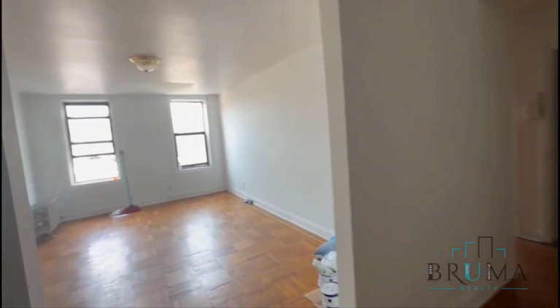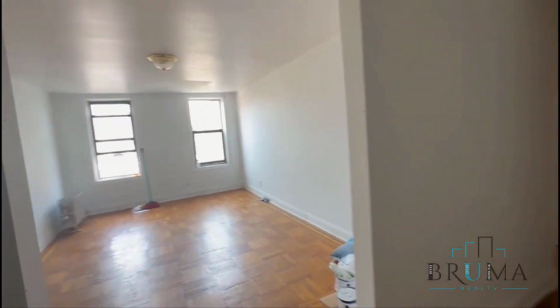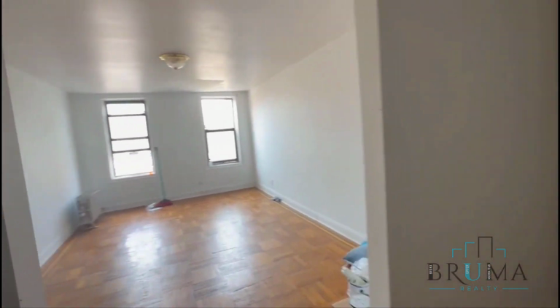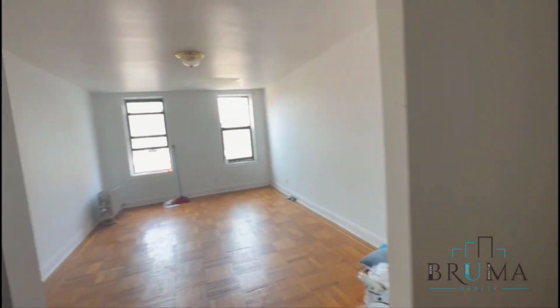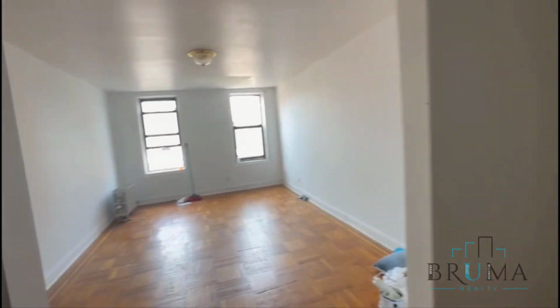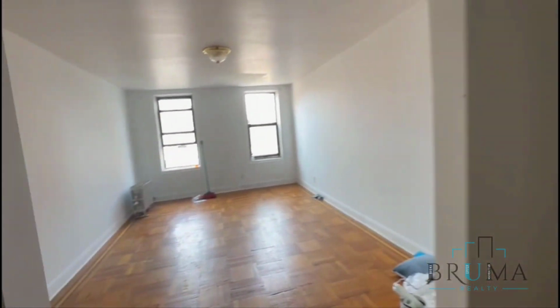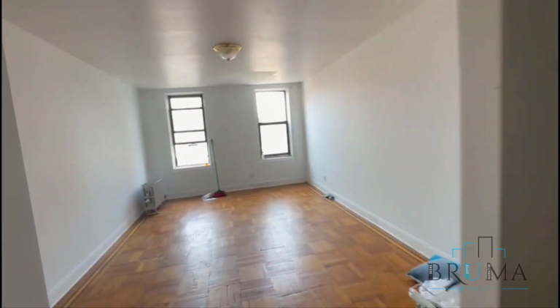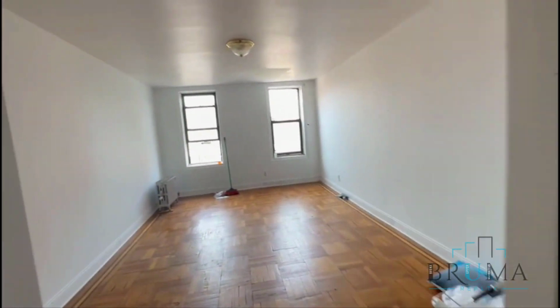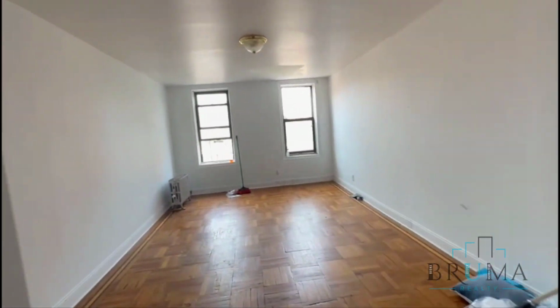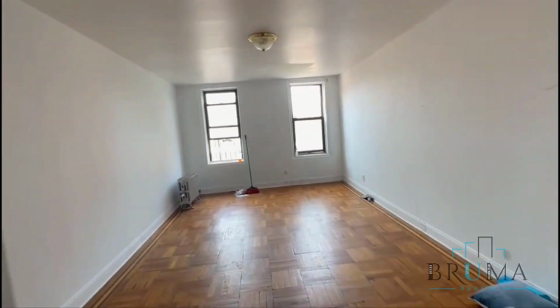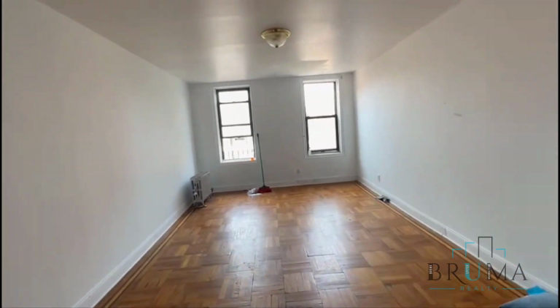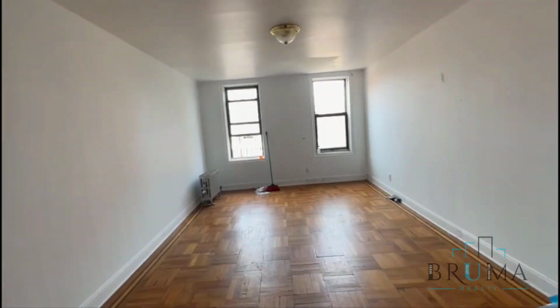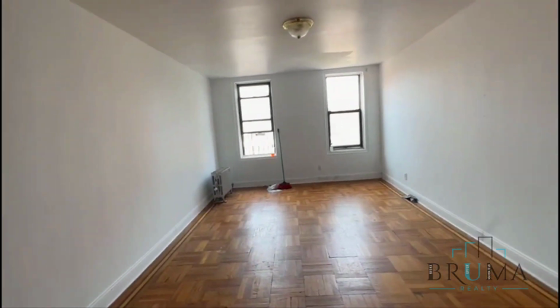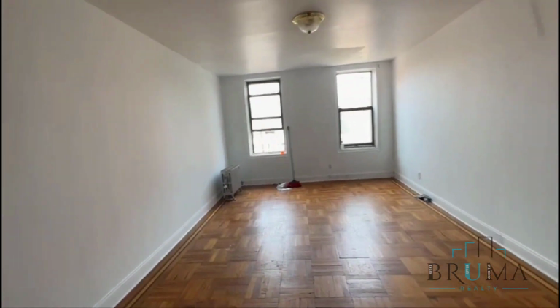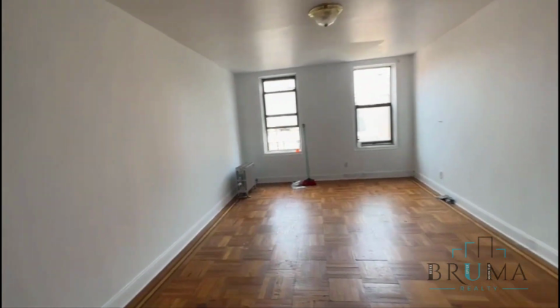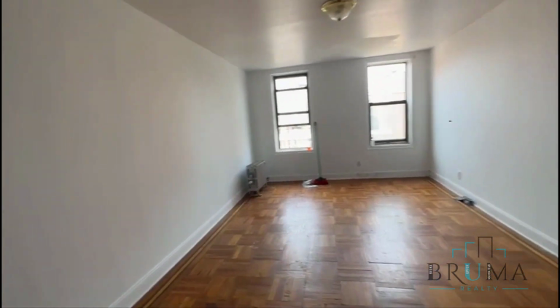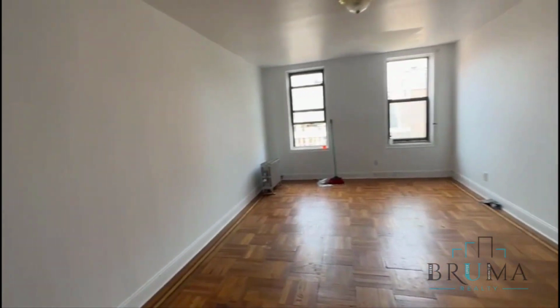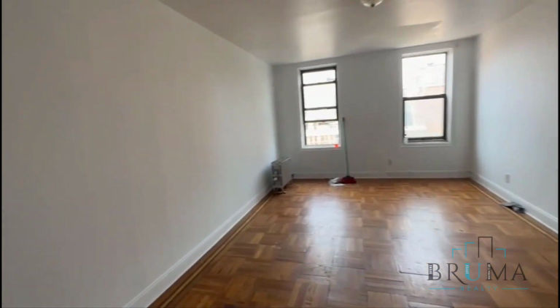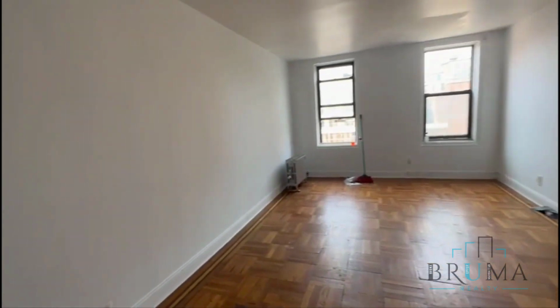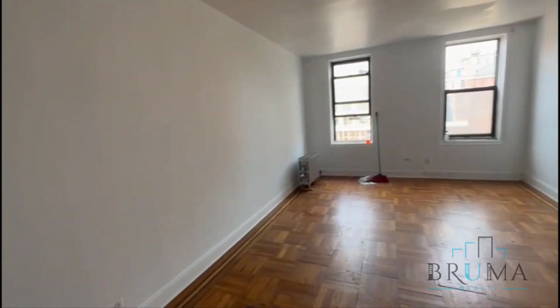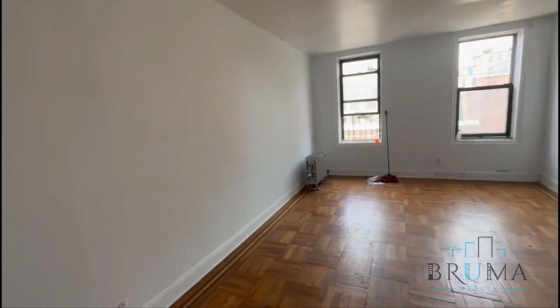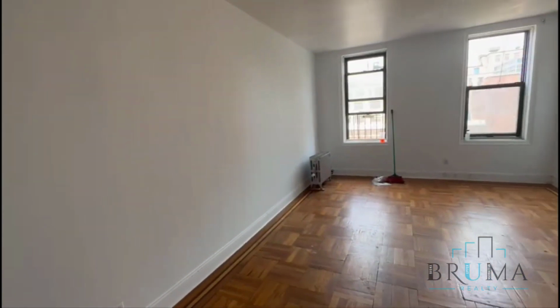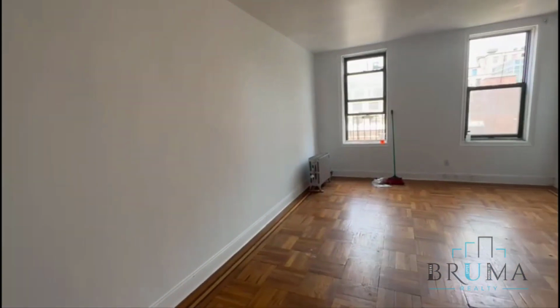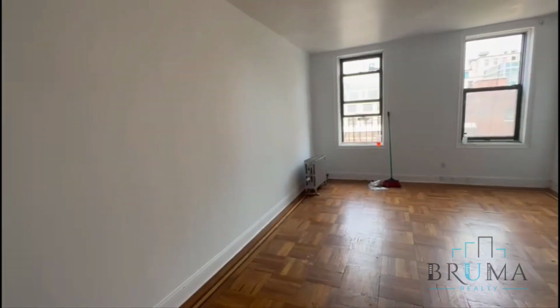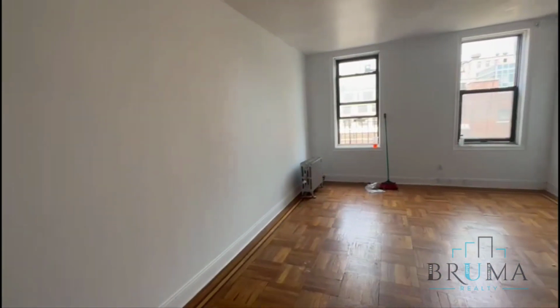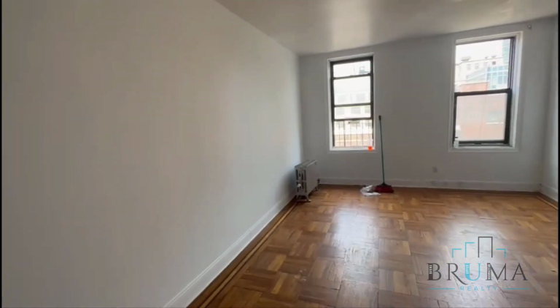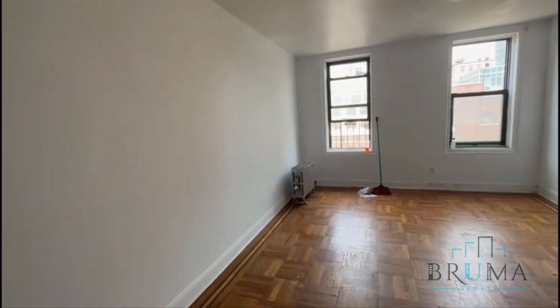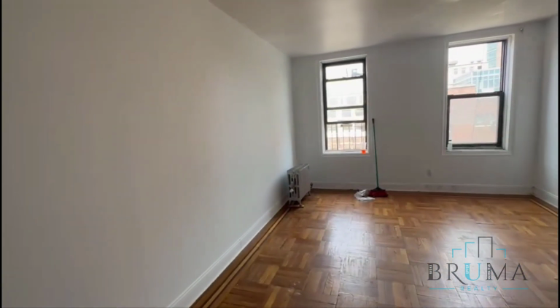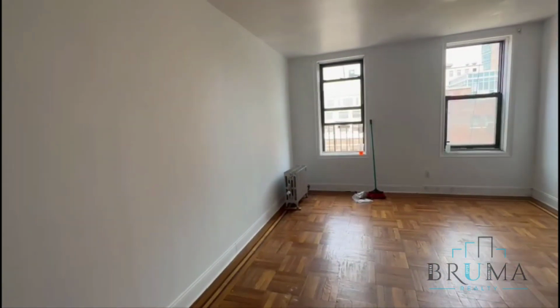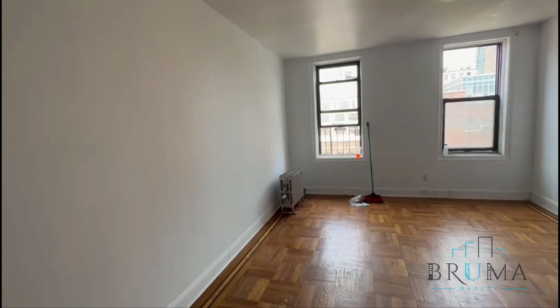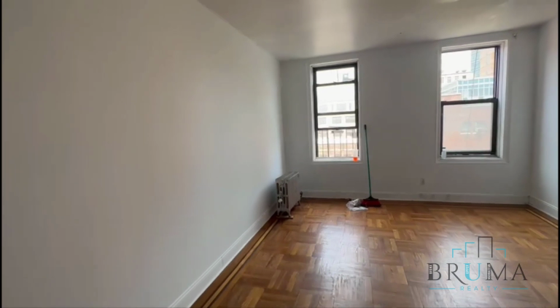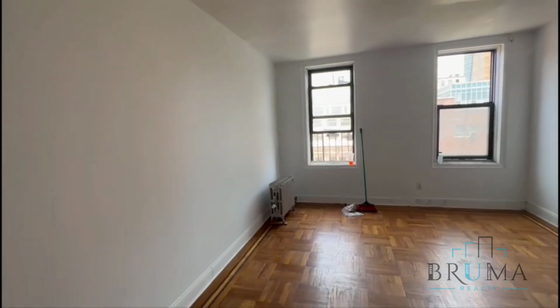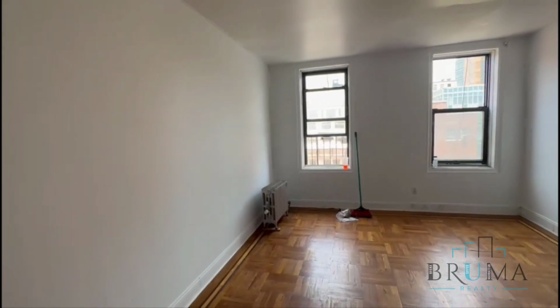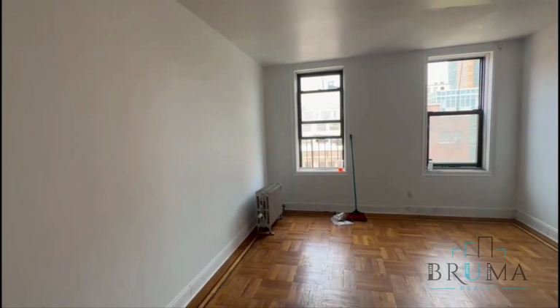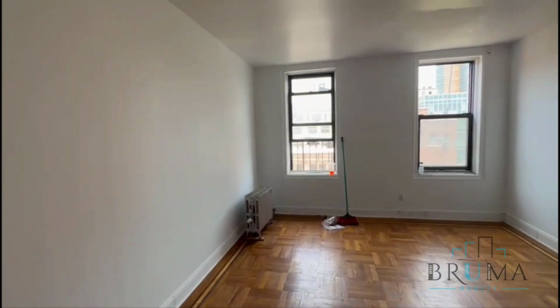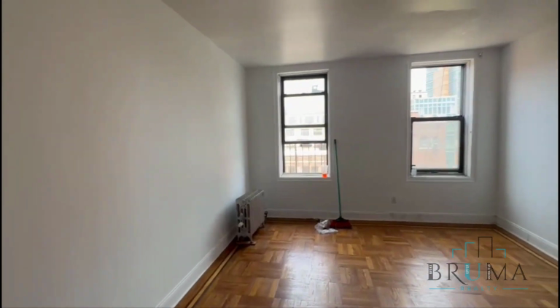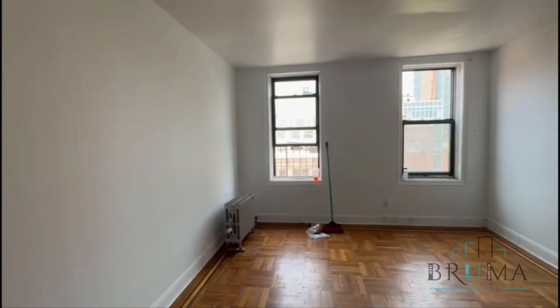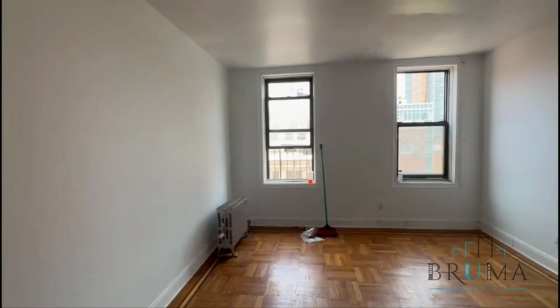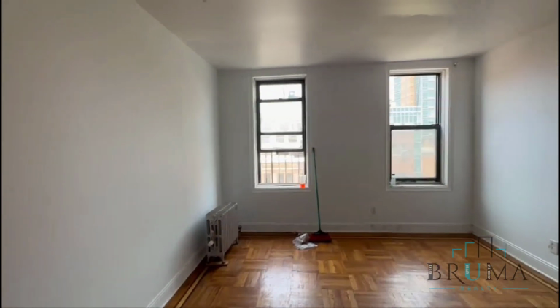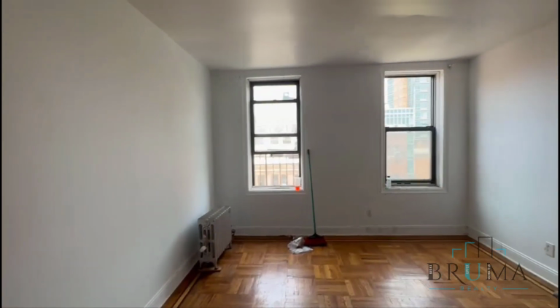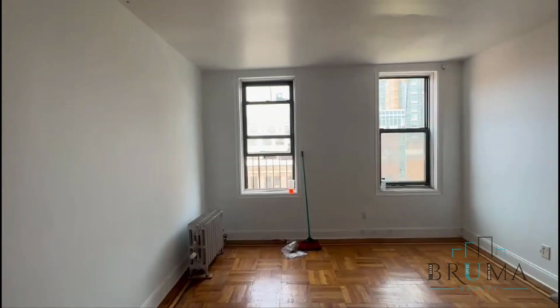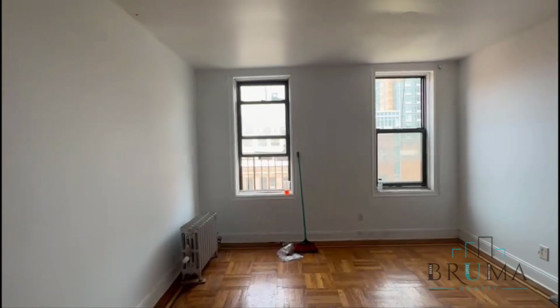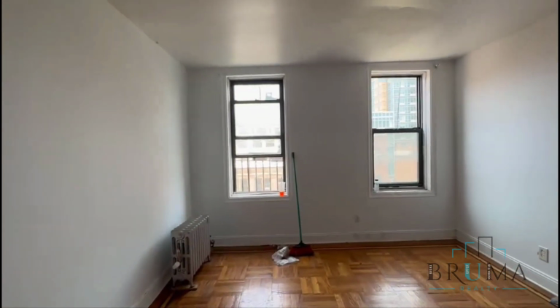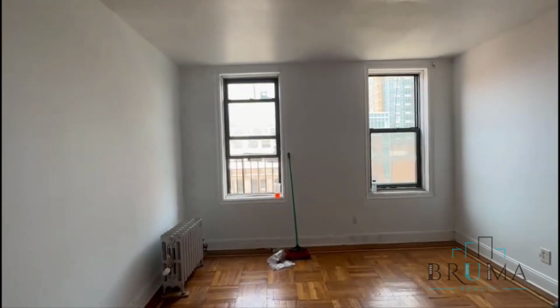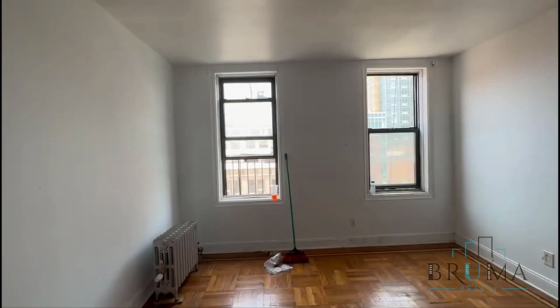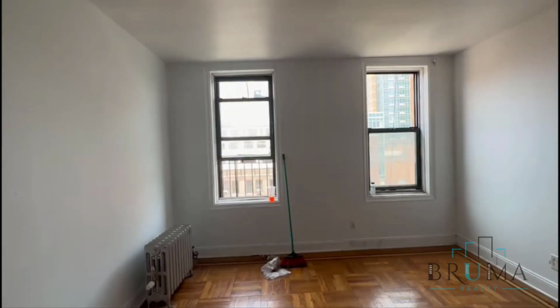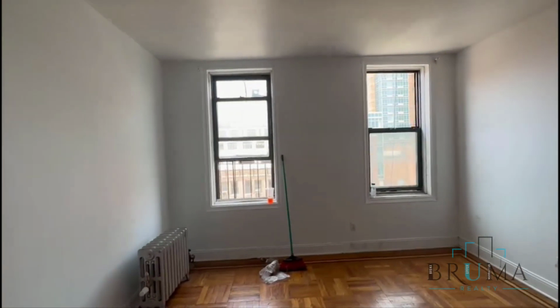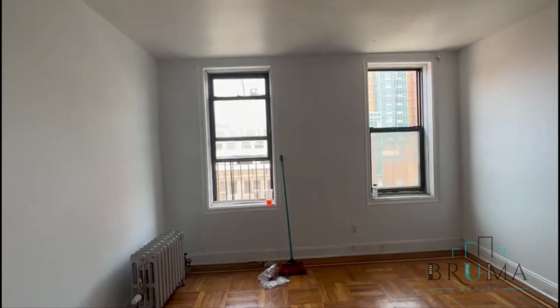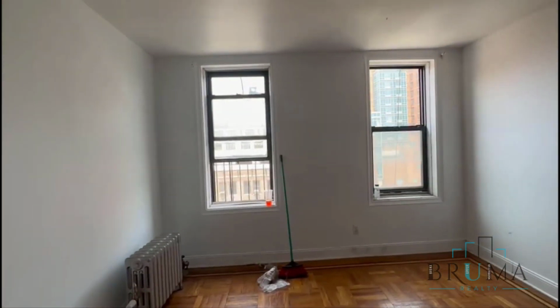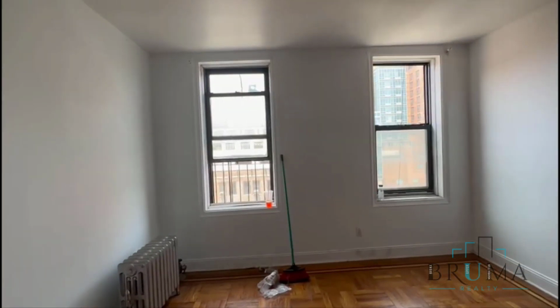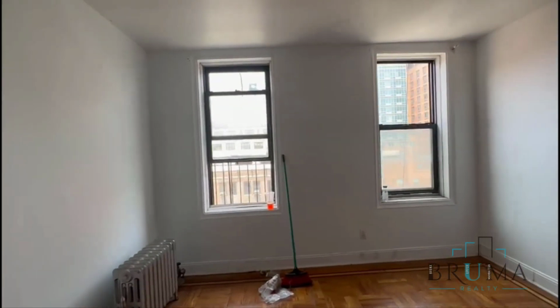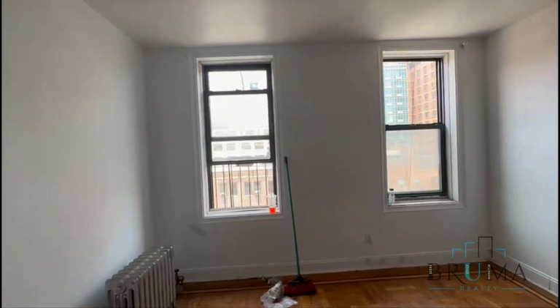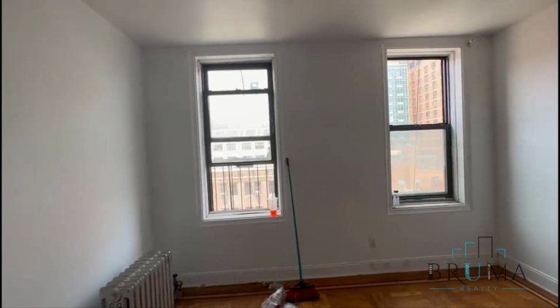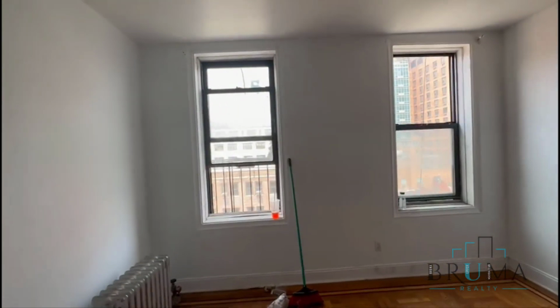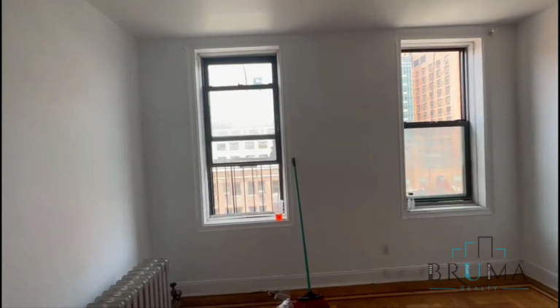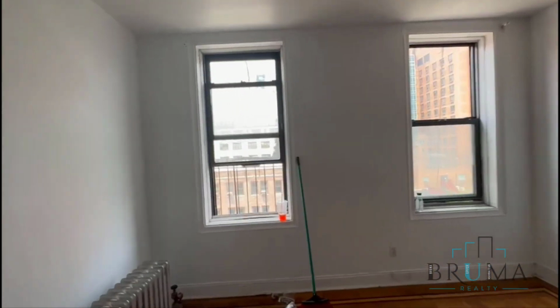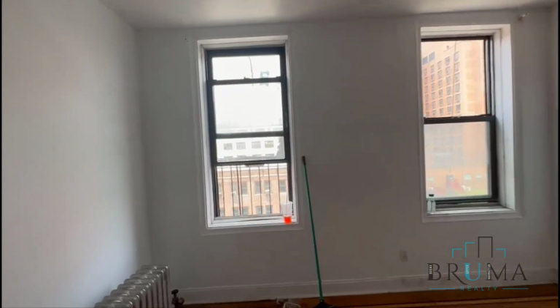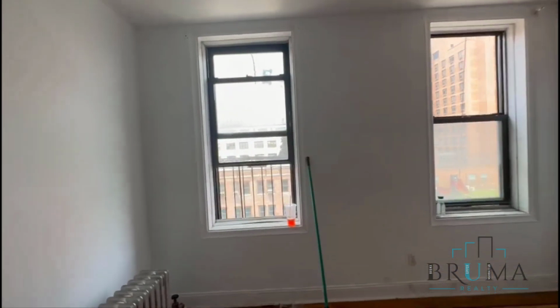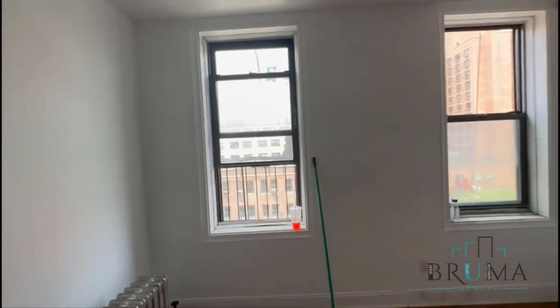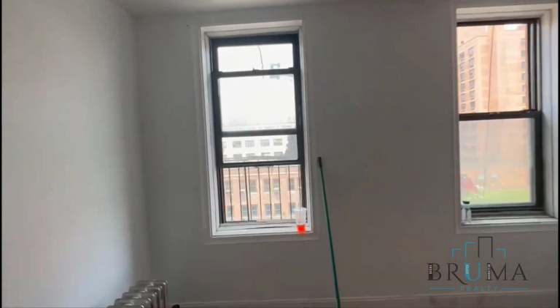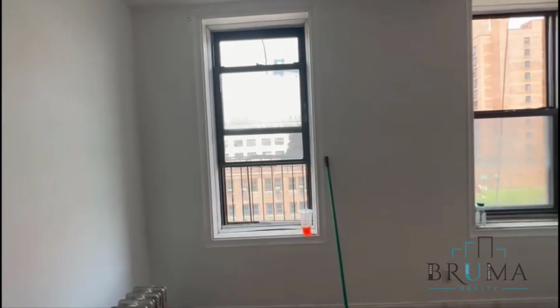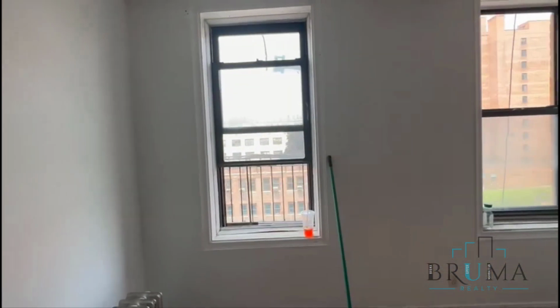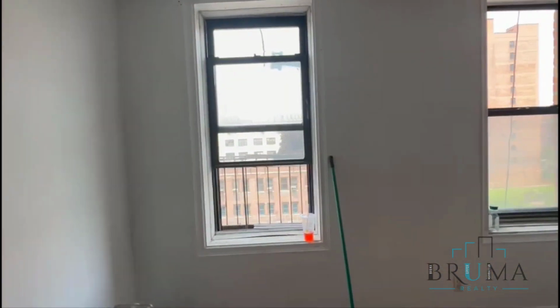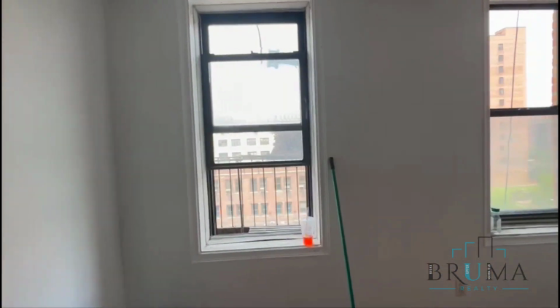This will be your living room. It's very spacious, facing the front of the building.